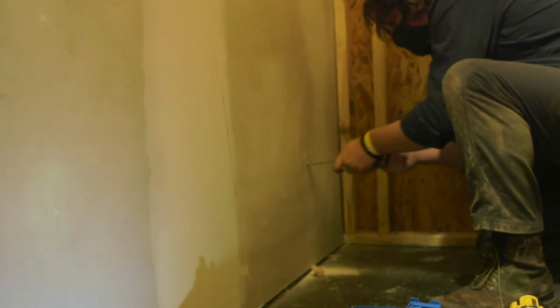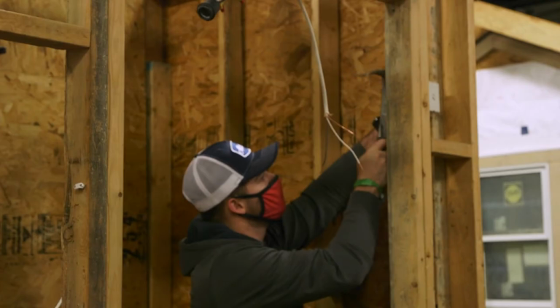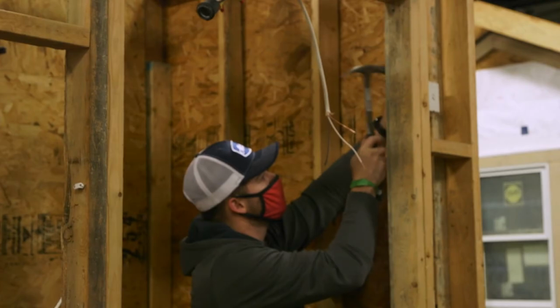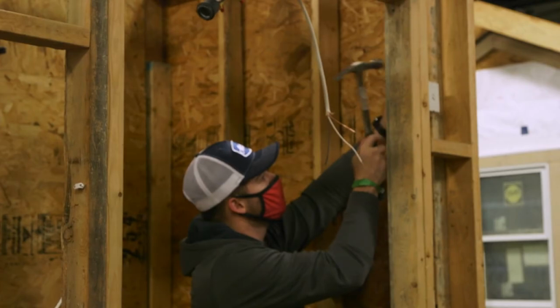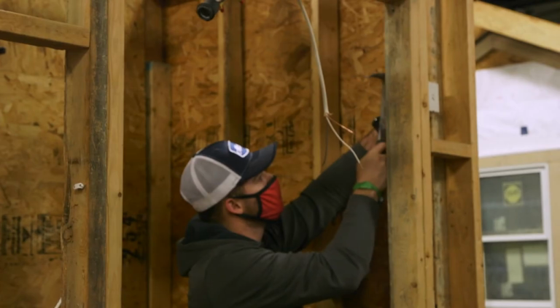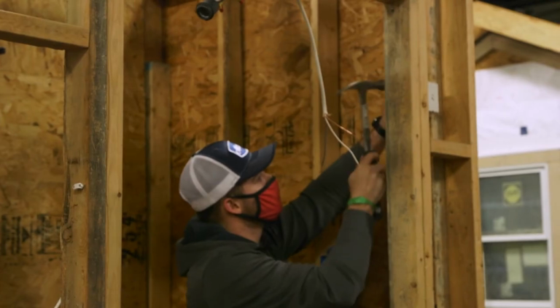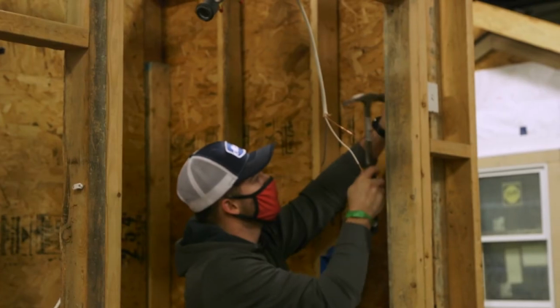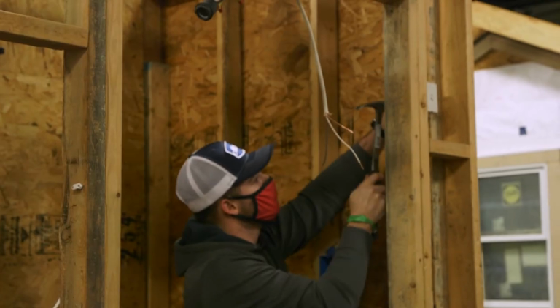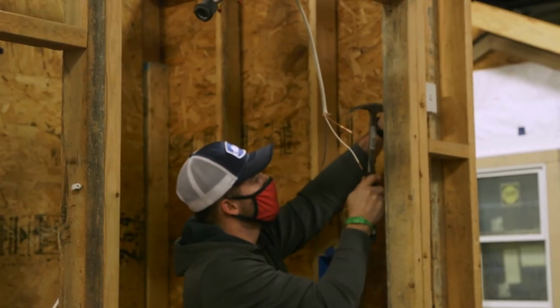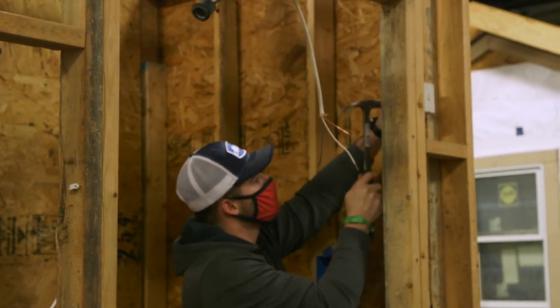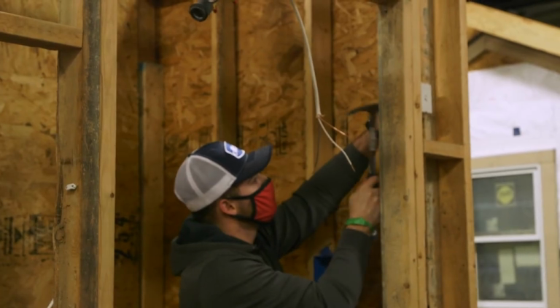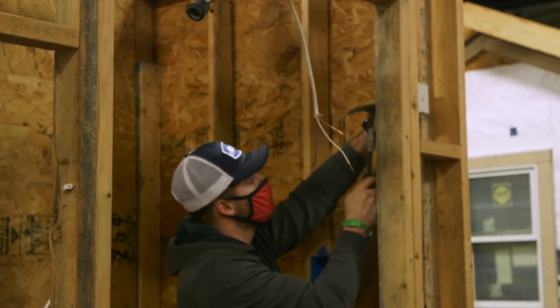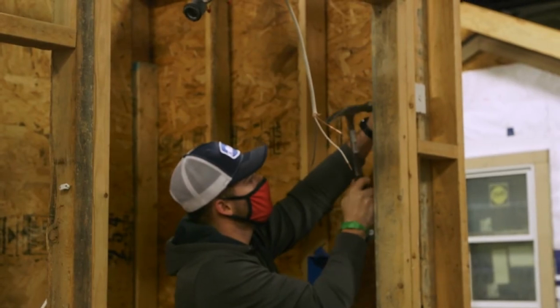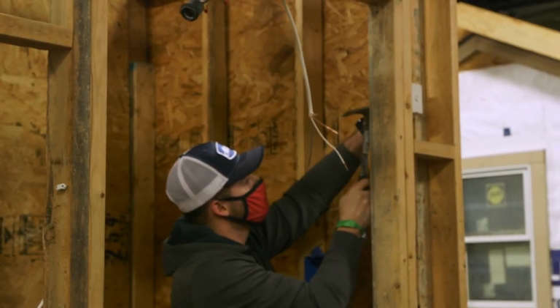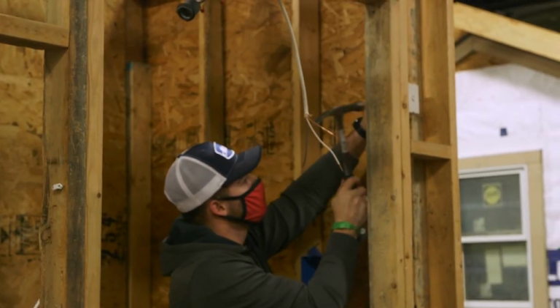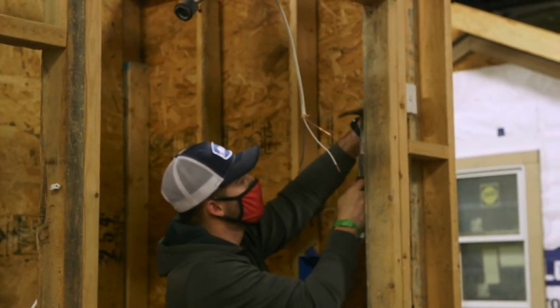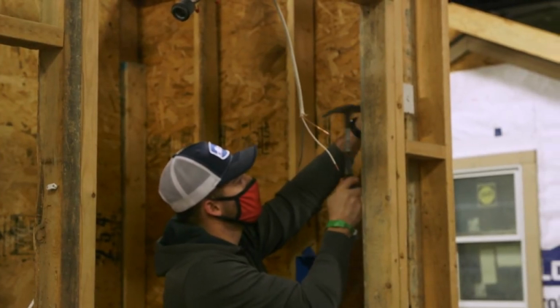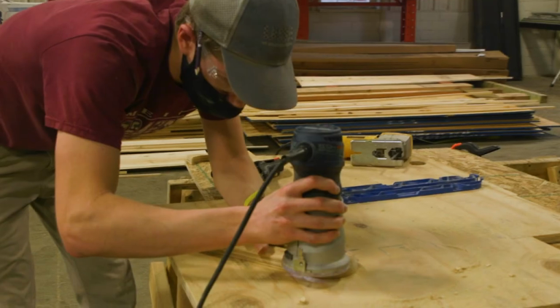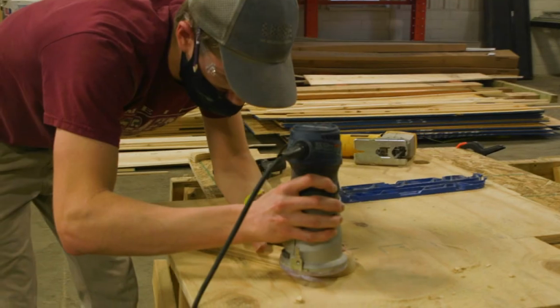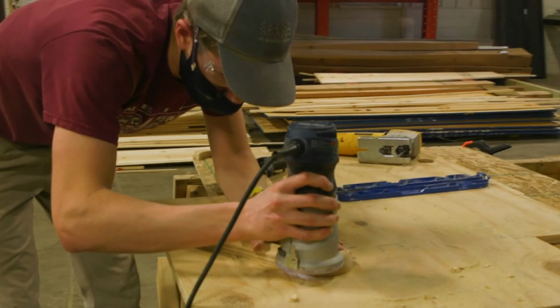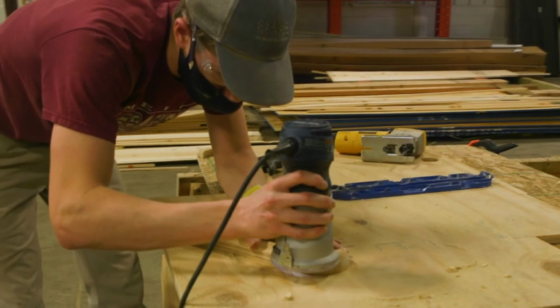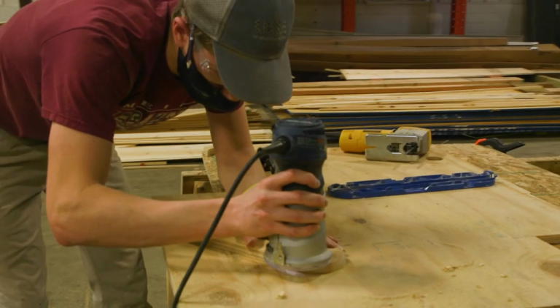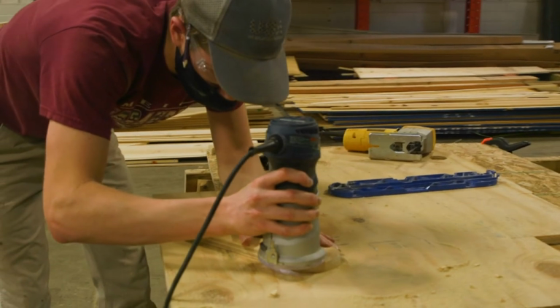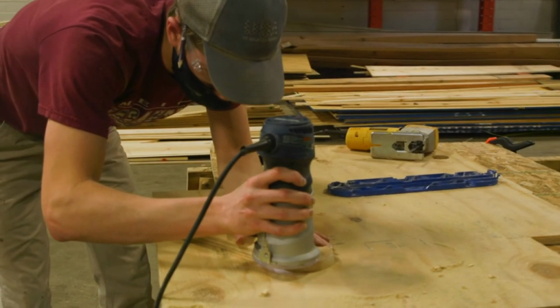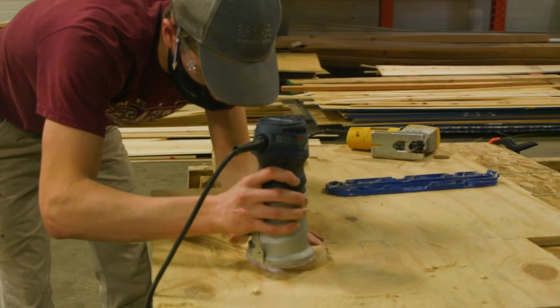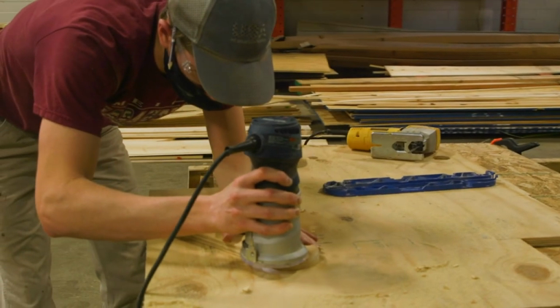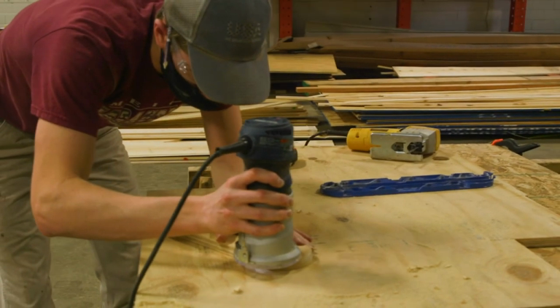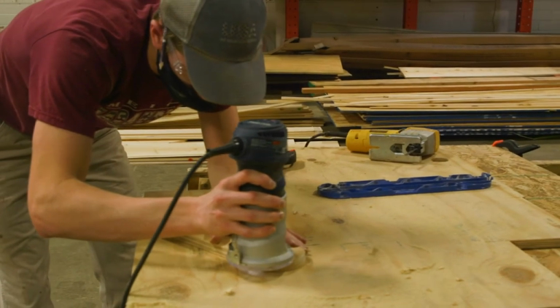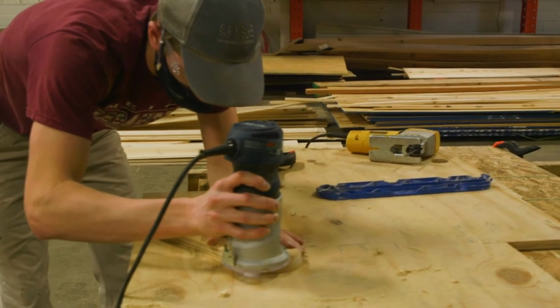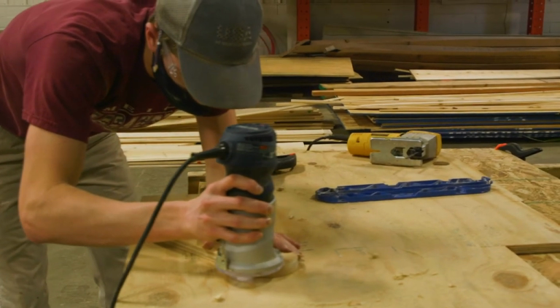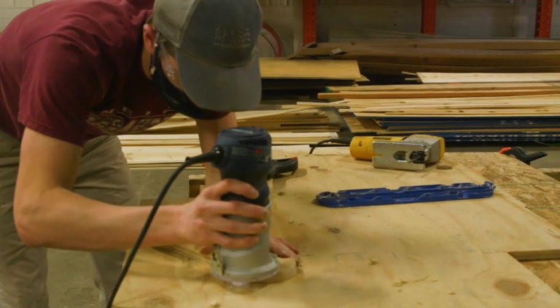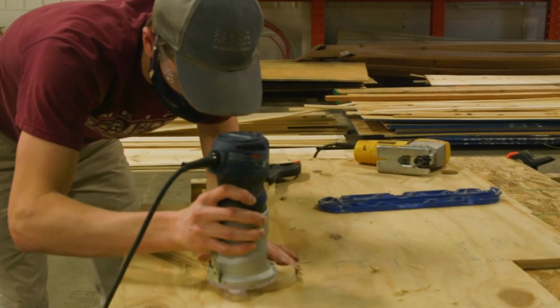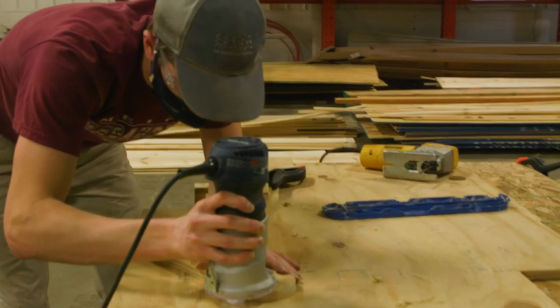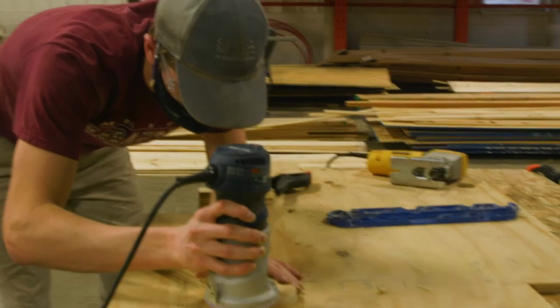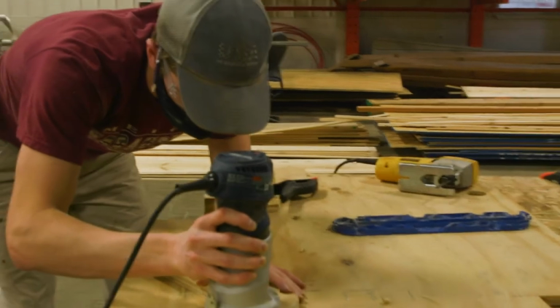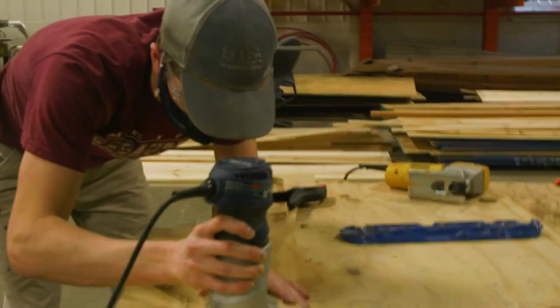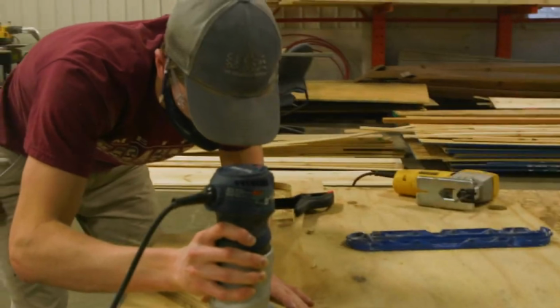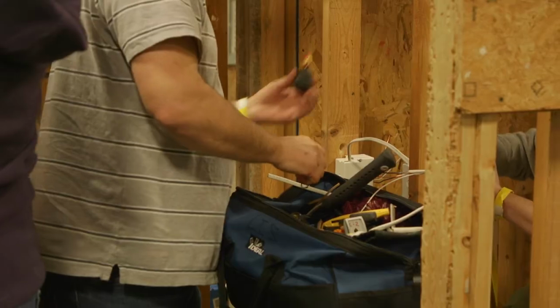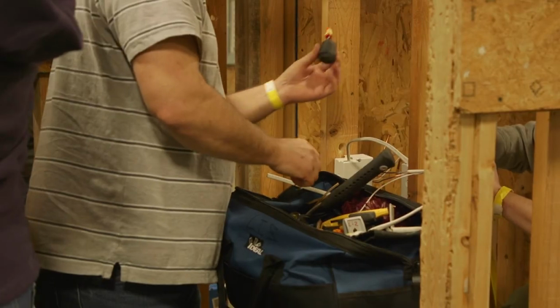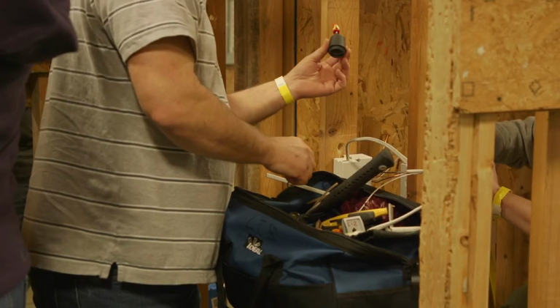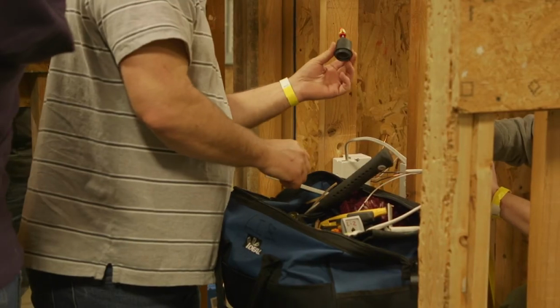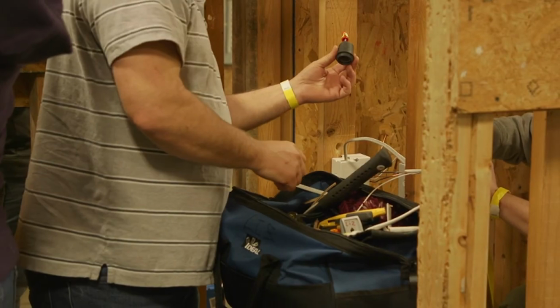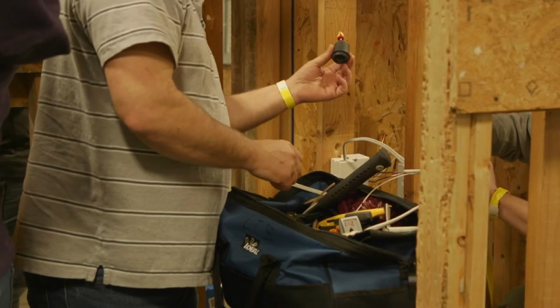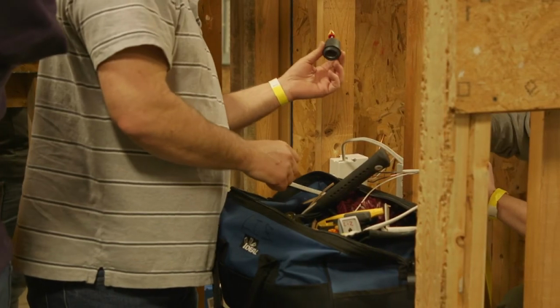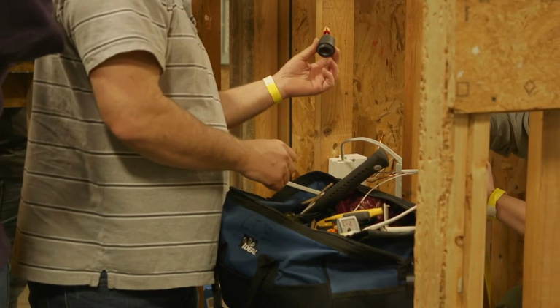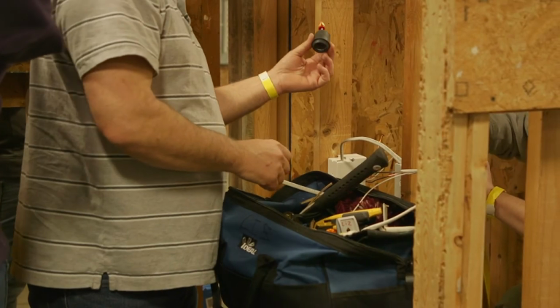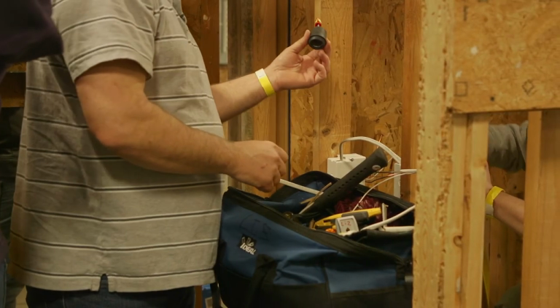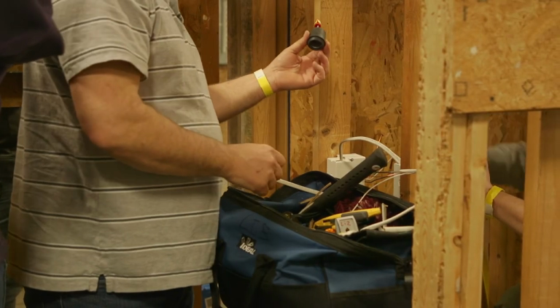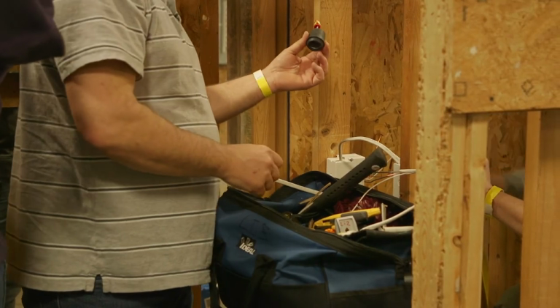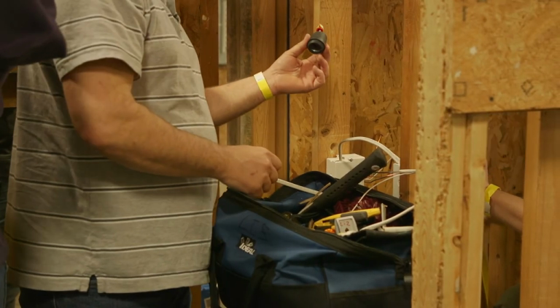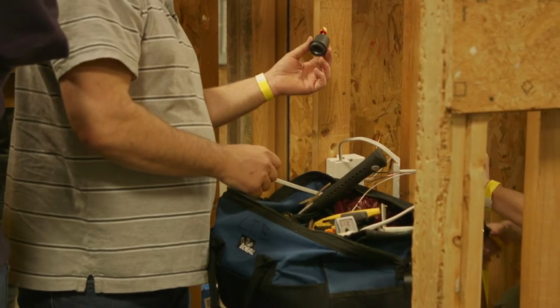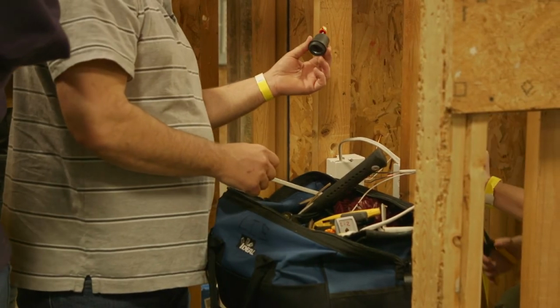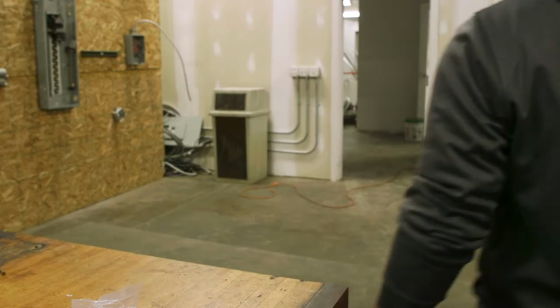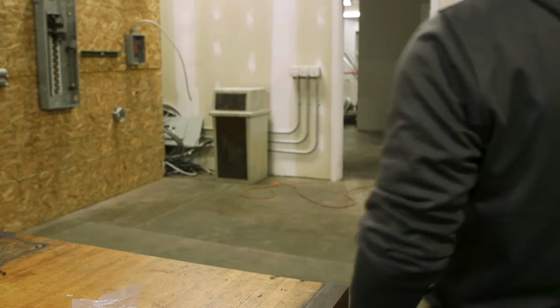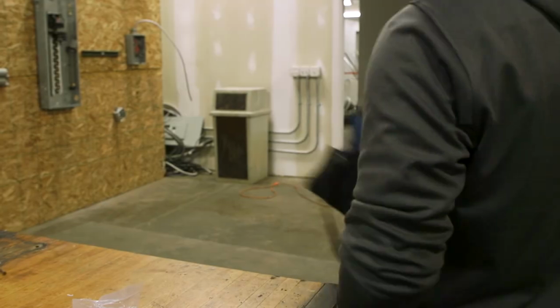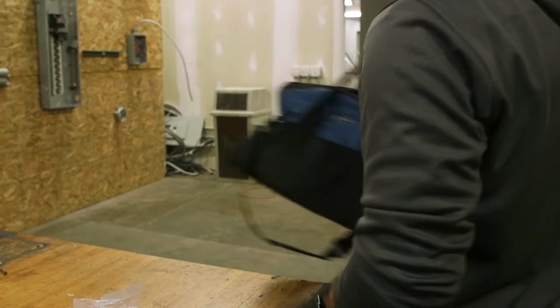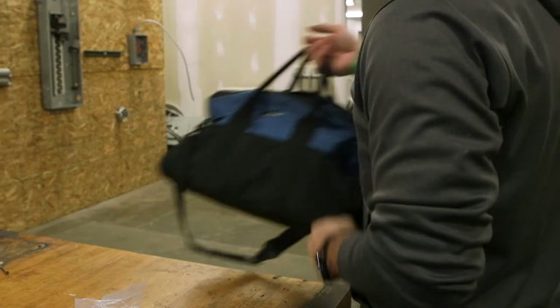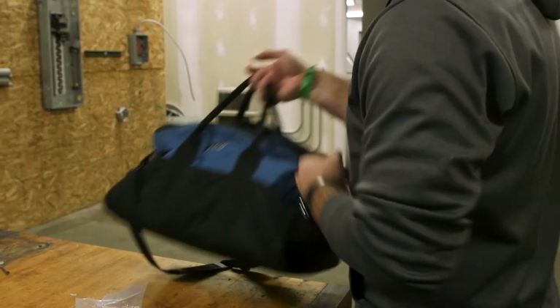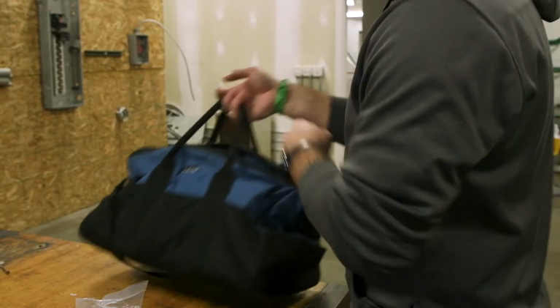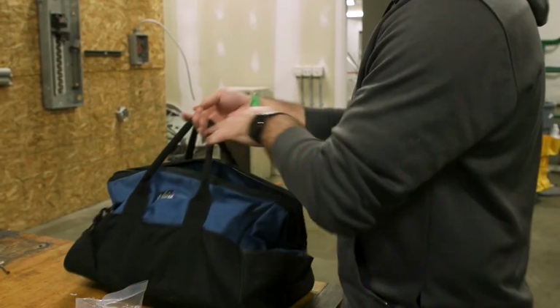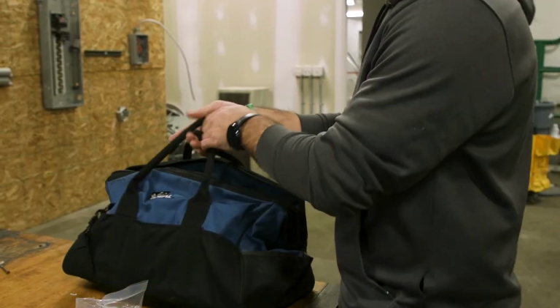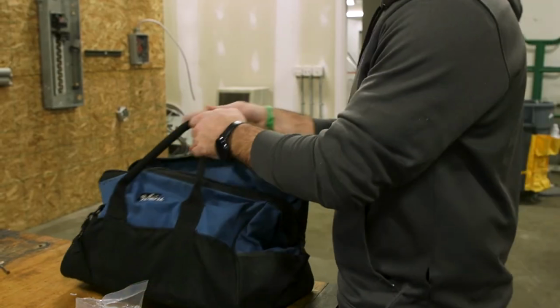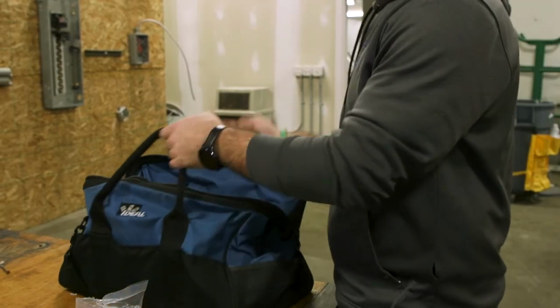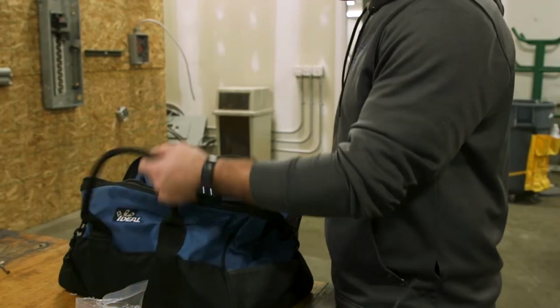So in the beginning, first day of class, you get about $800 worth of tools that's all included in tuition. It's all the tools you need on the job.